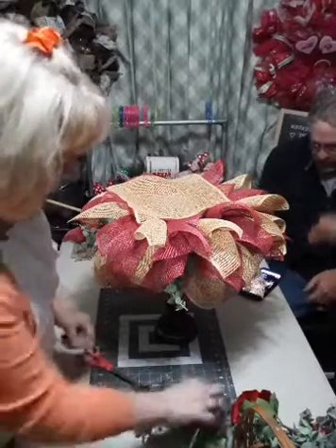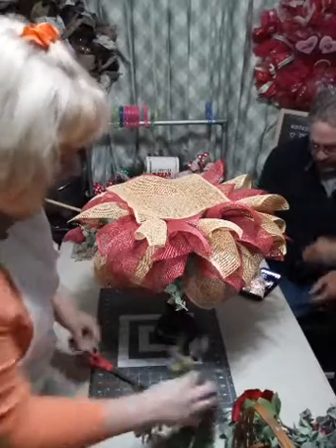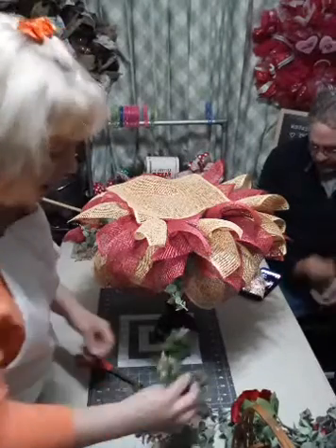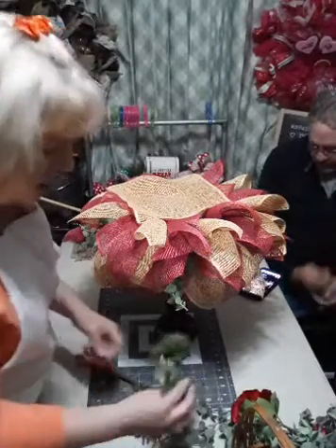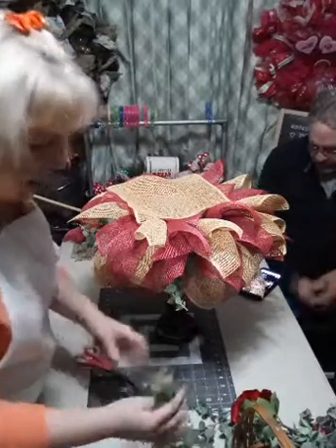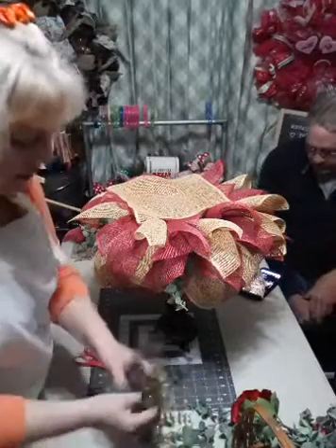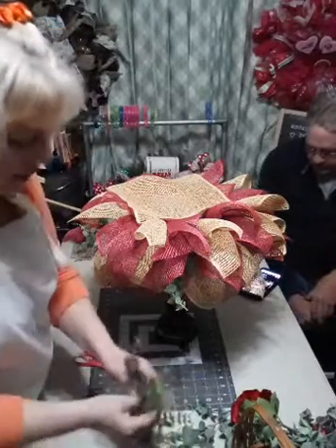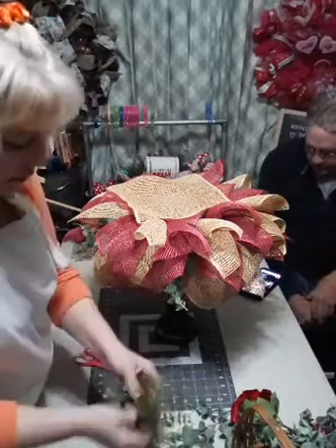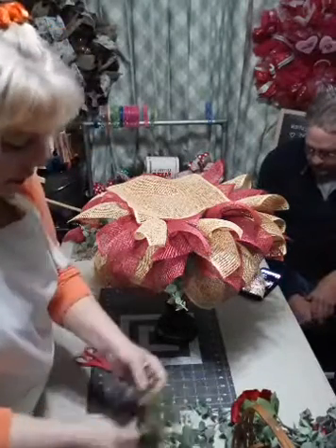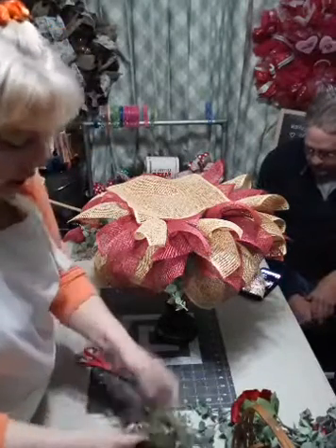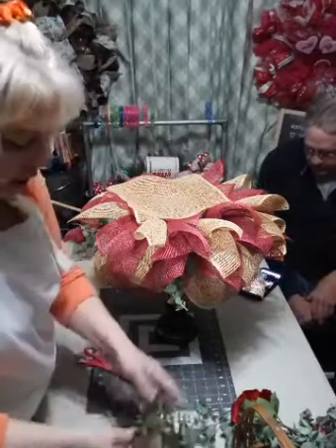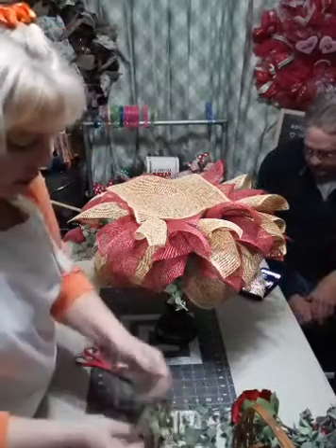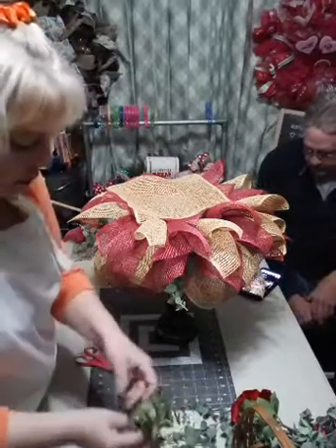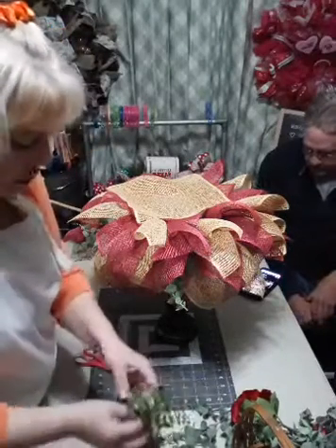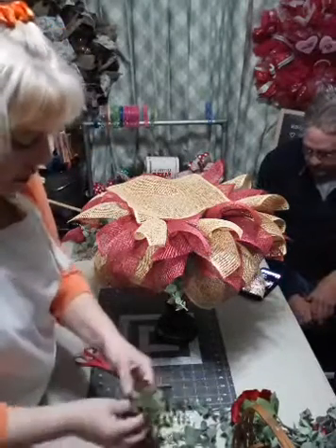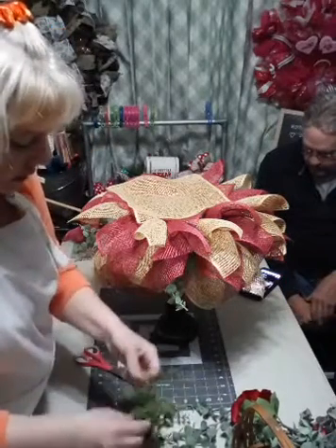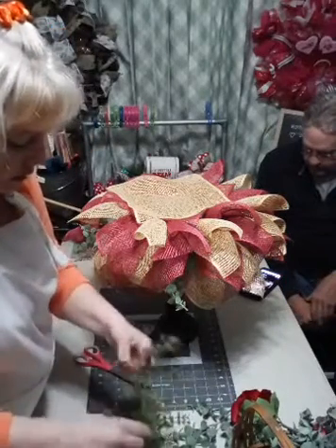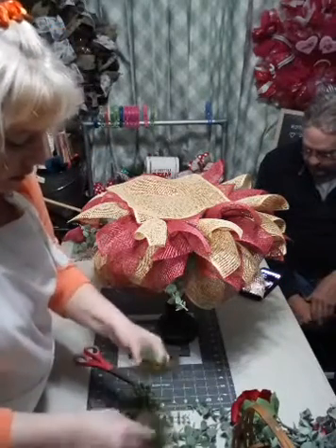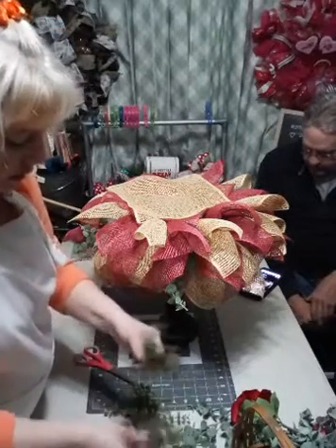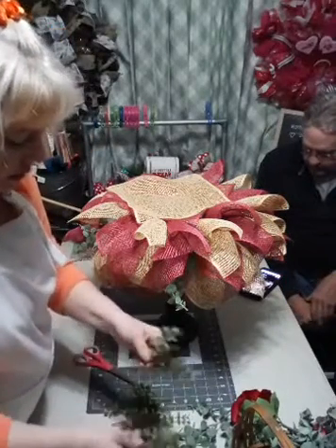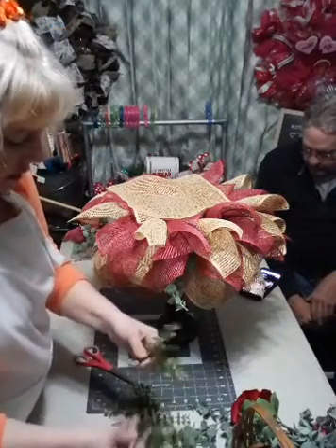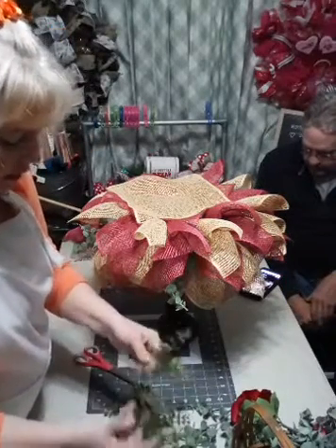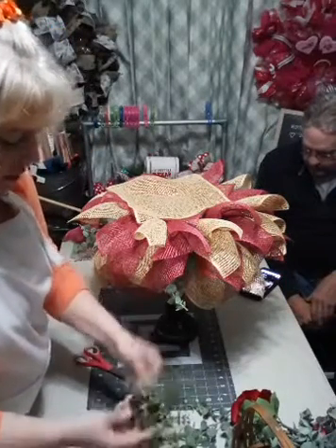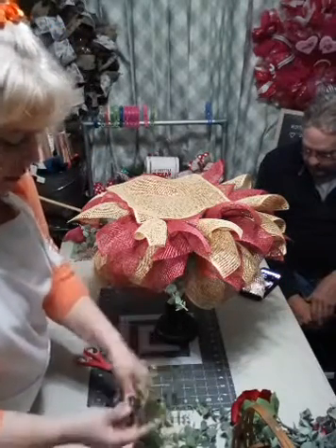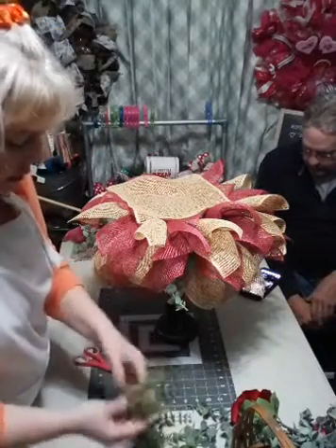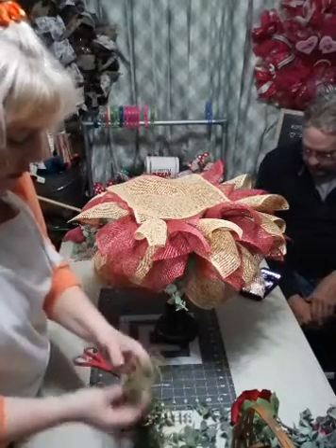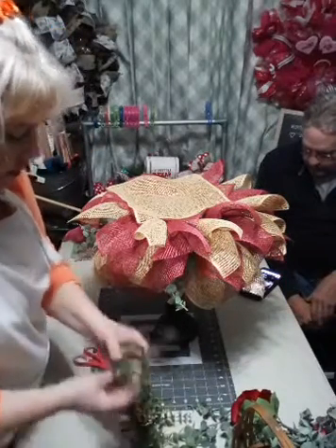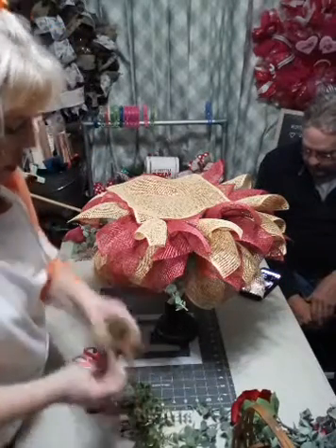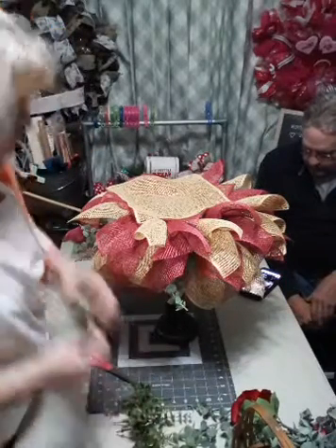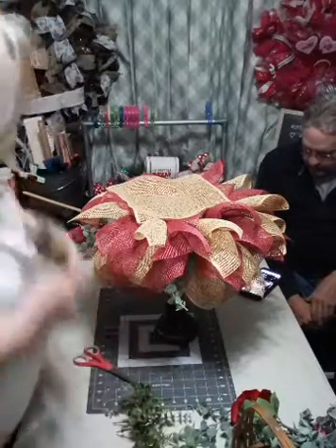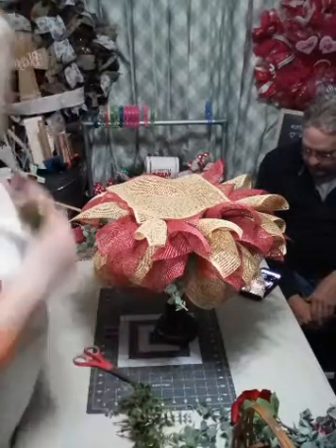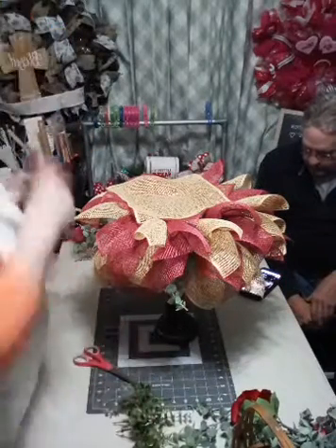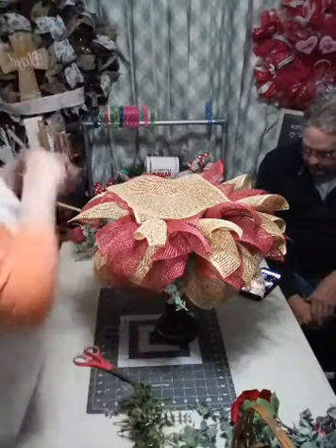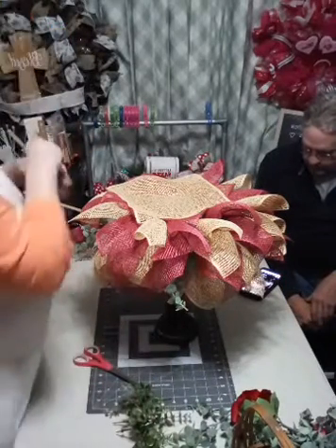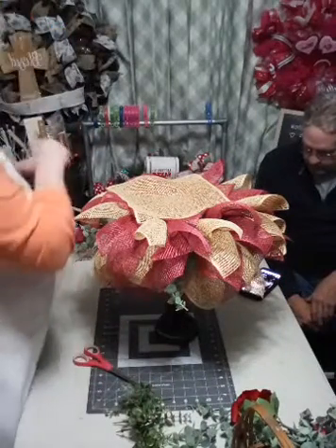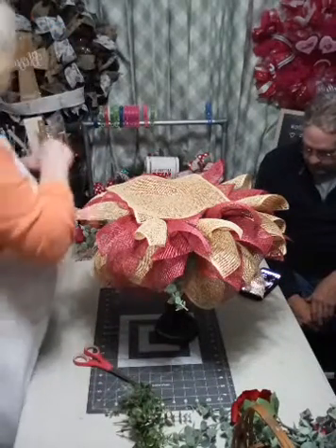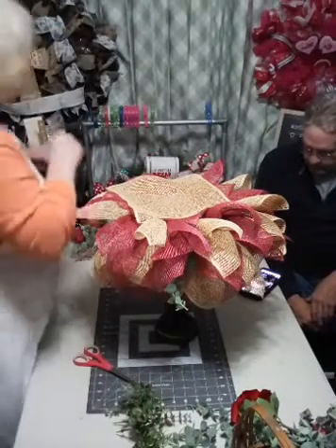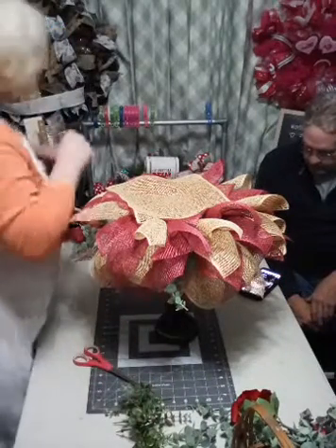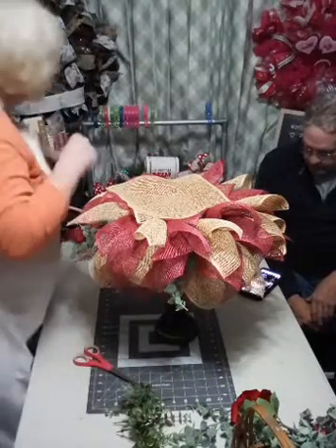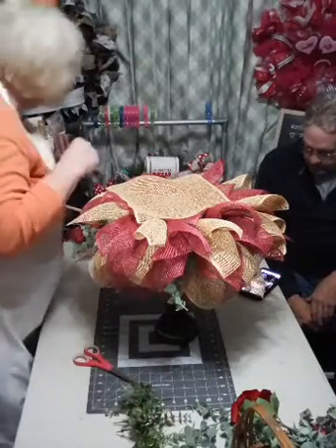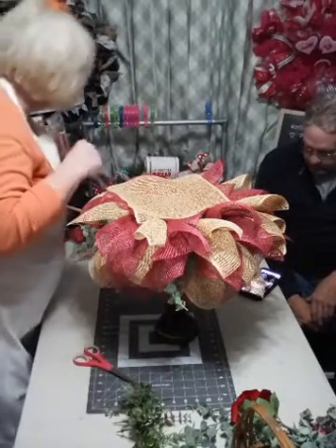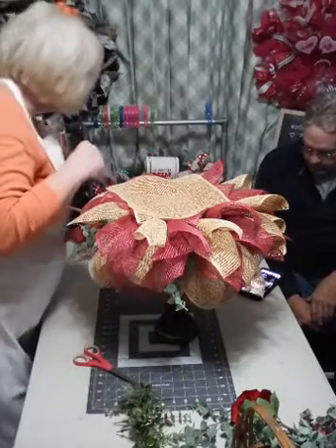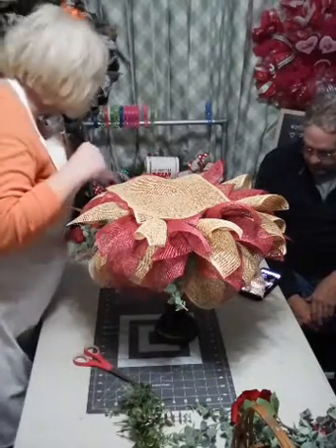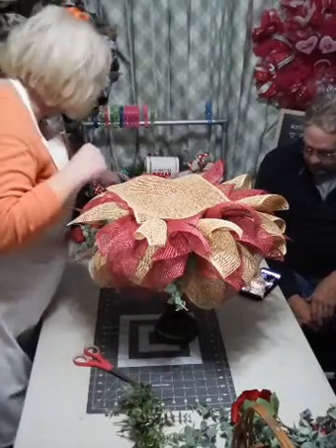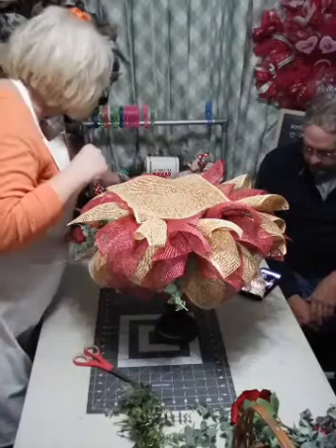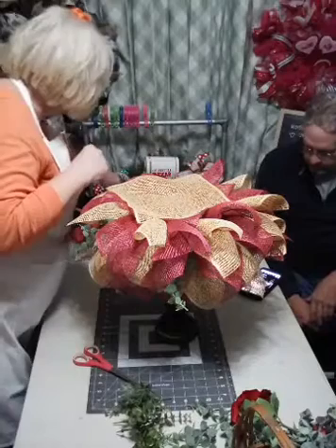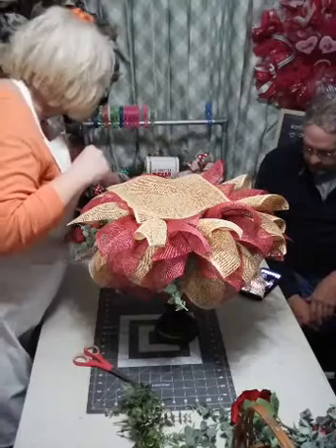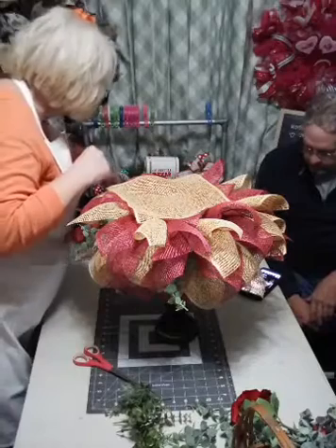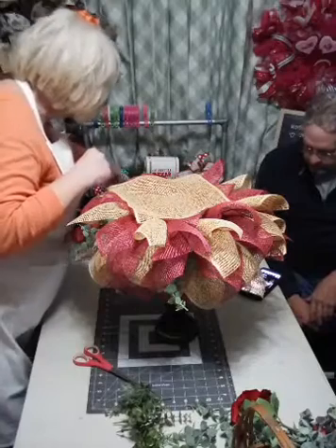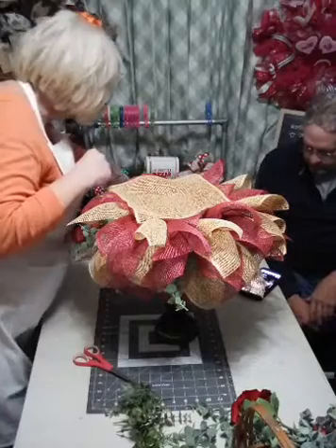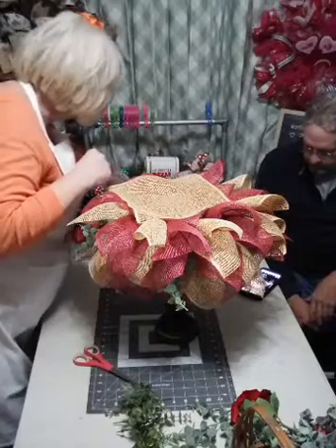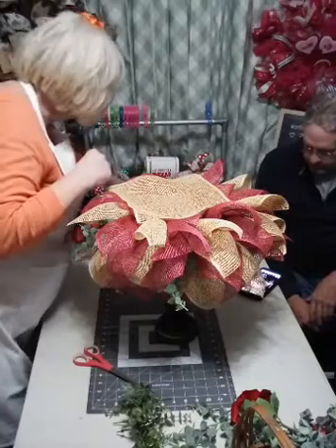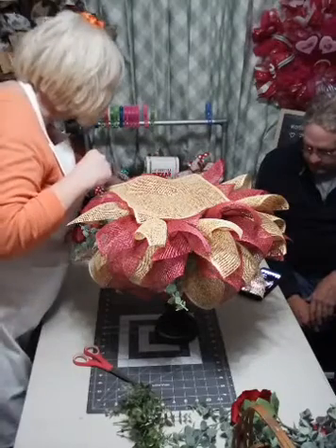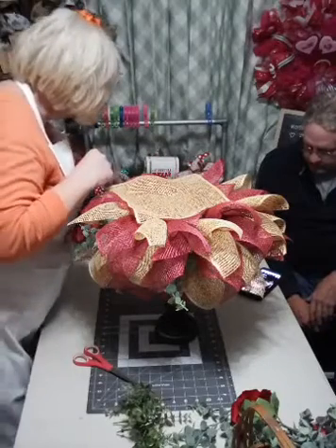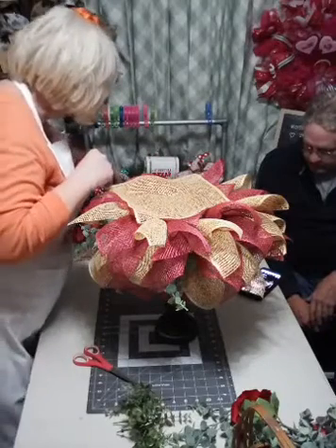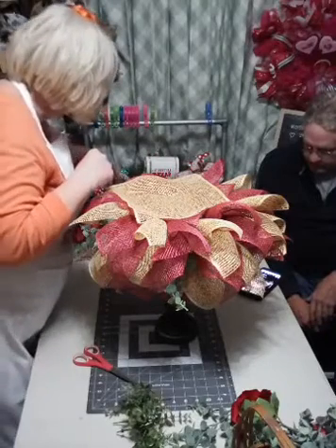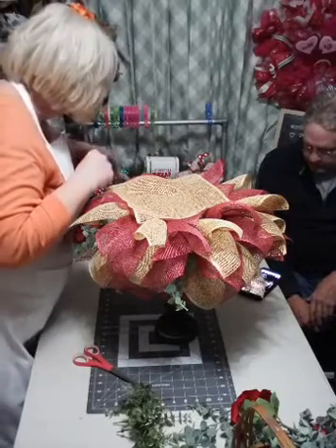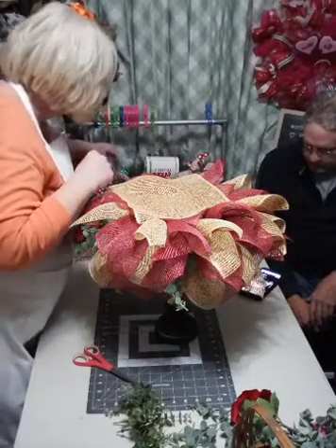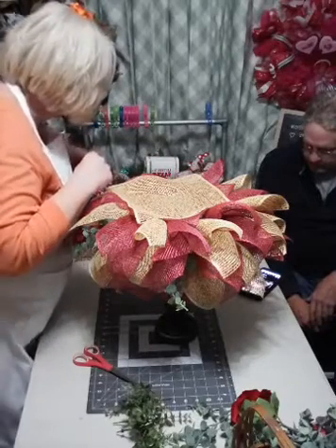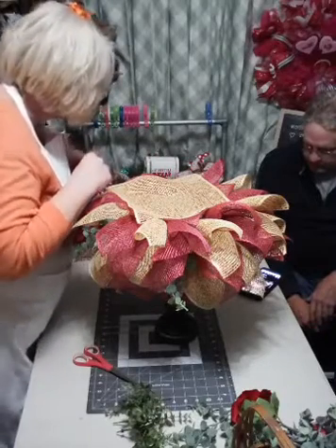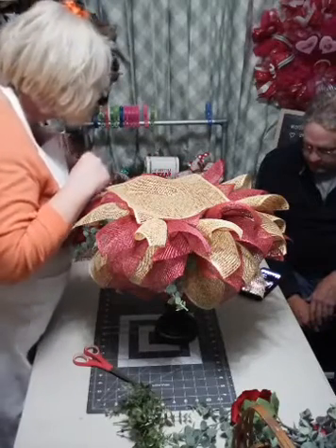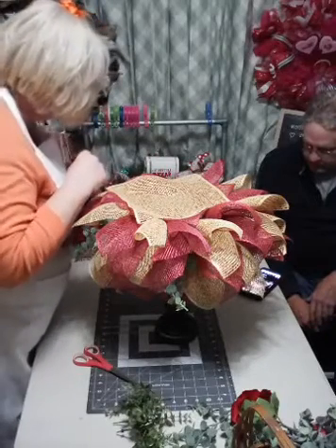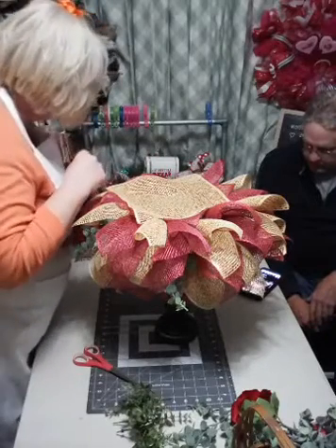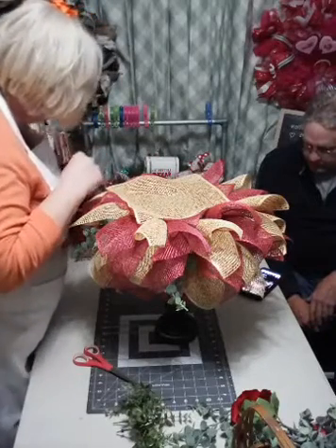I do have different colors of eucalyptus and different shades, so we're just going to pop some in here and there and all around.